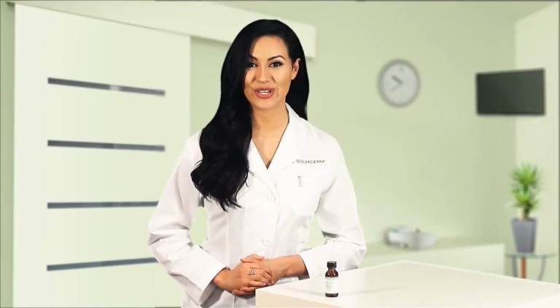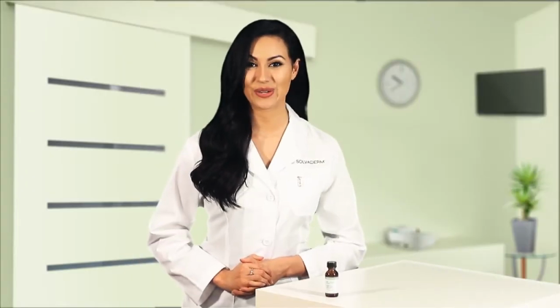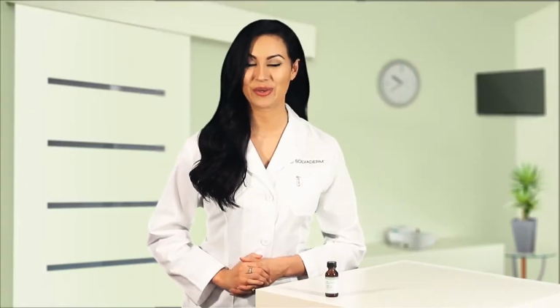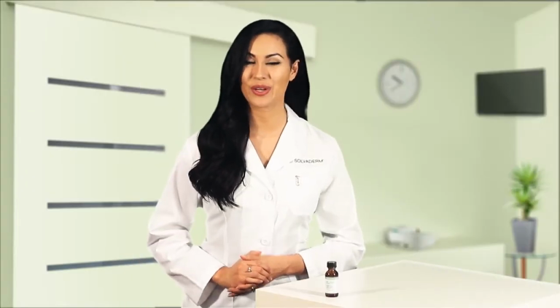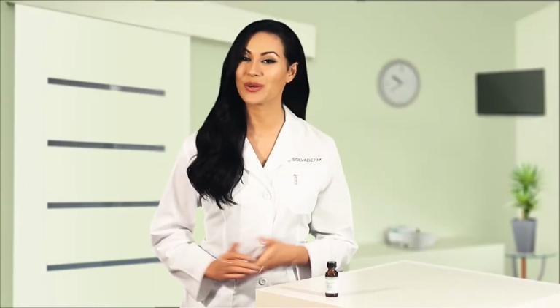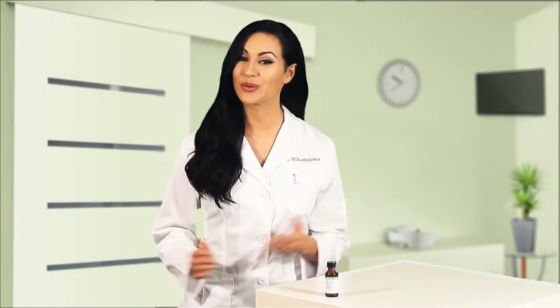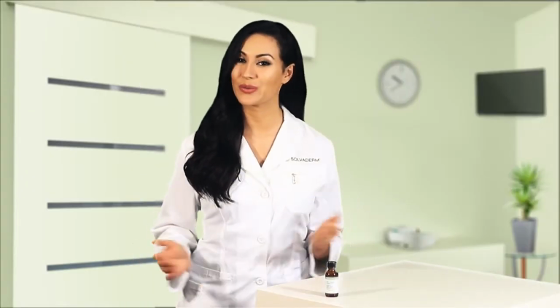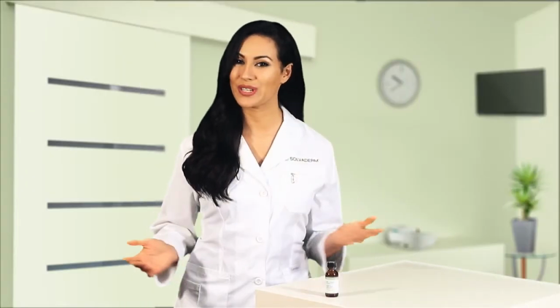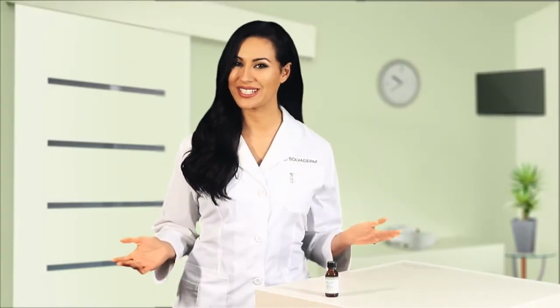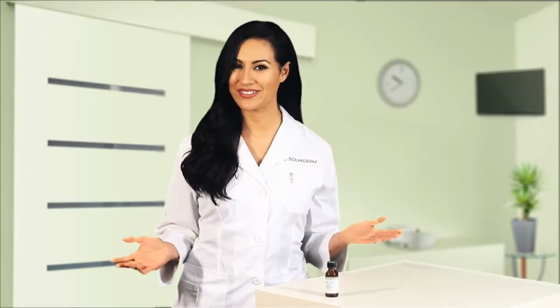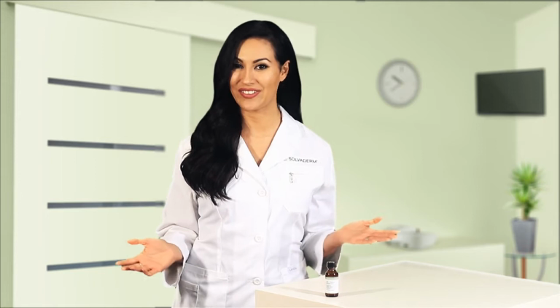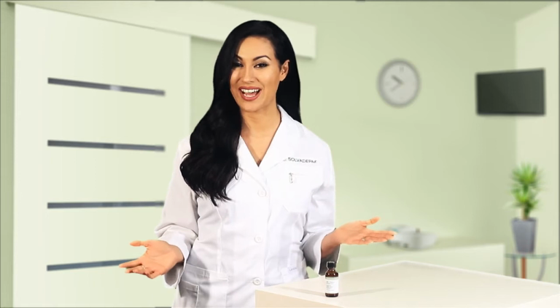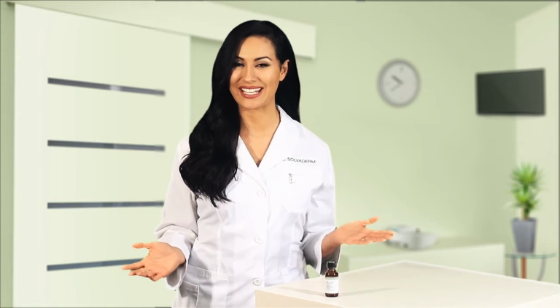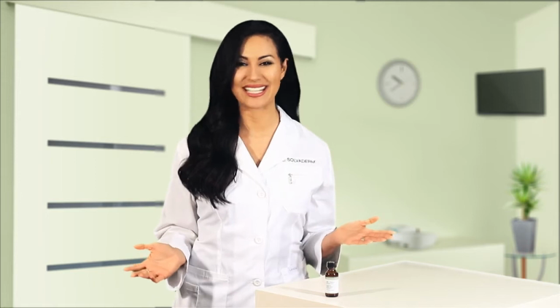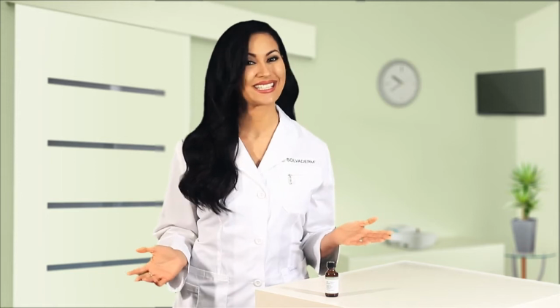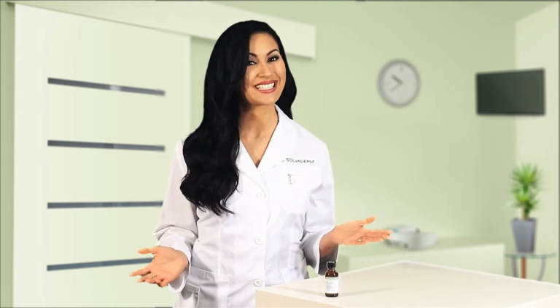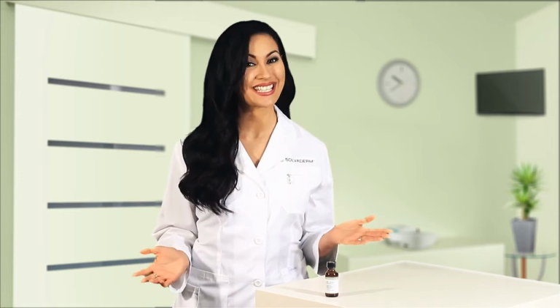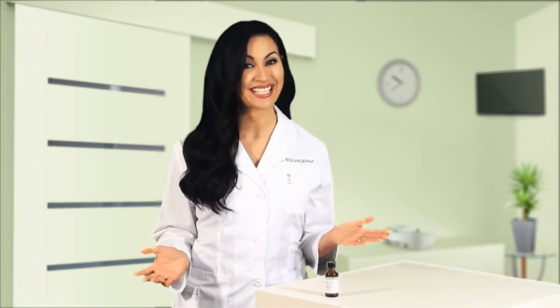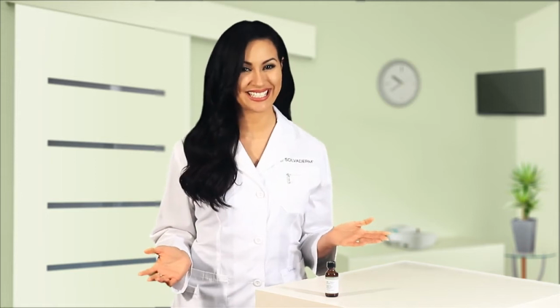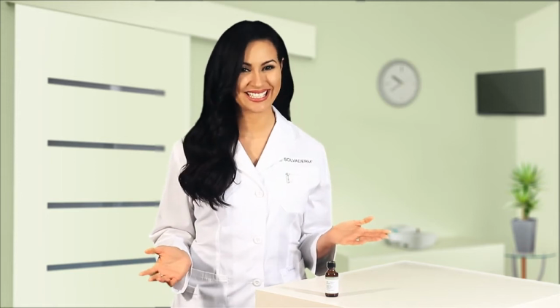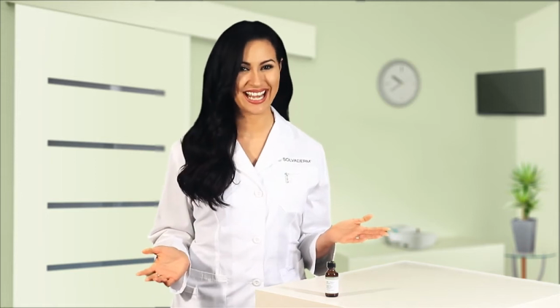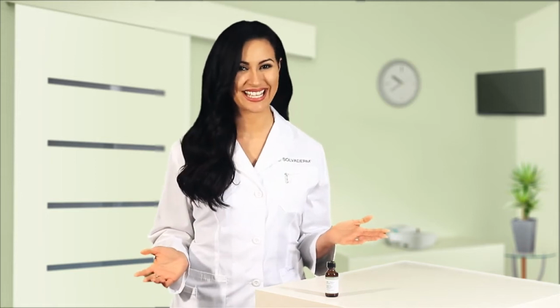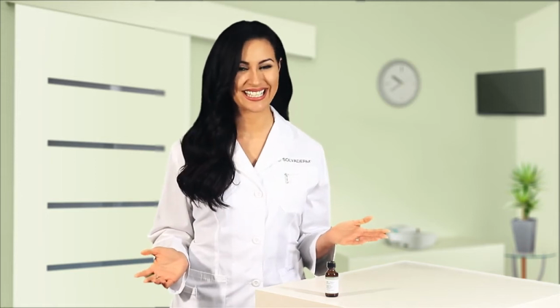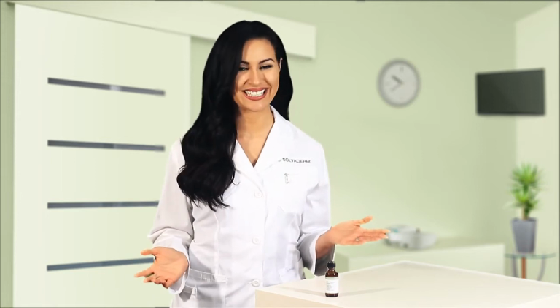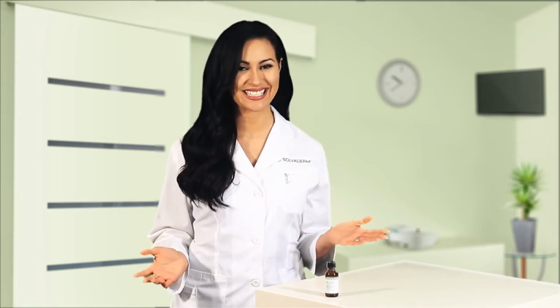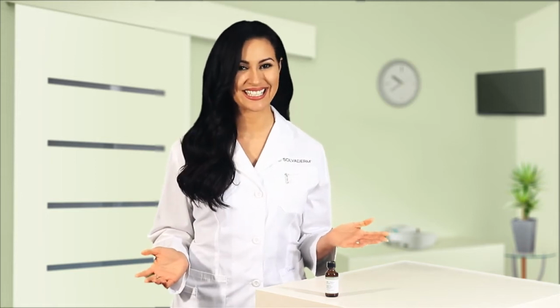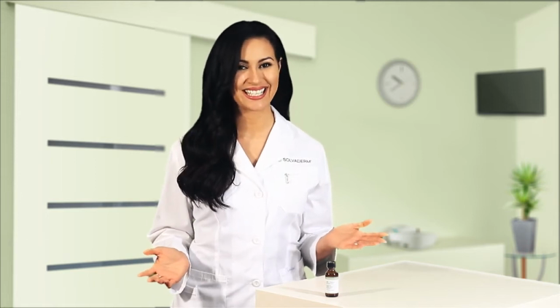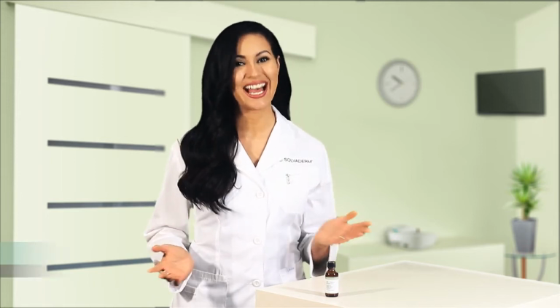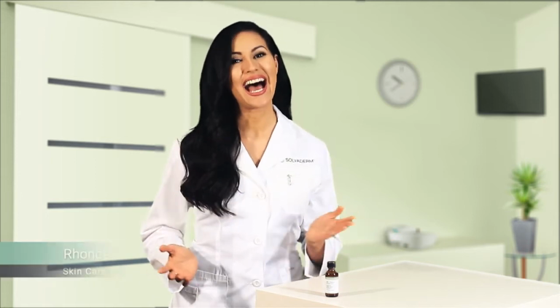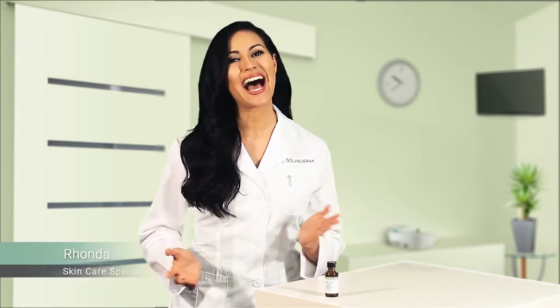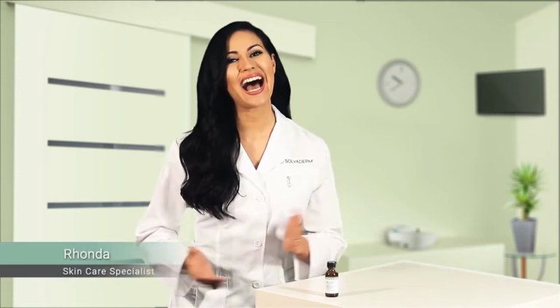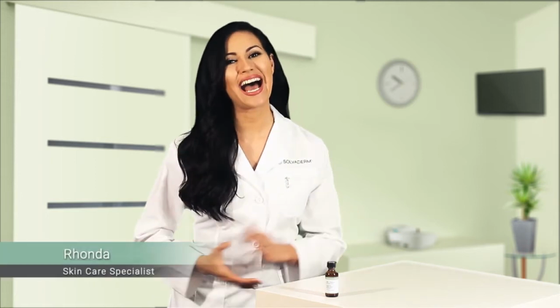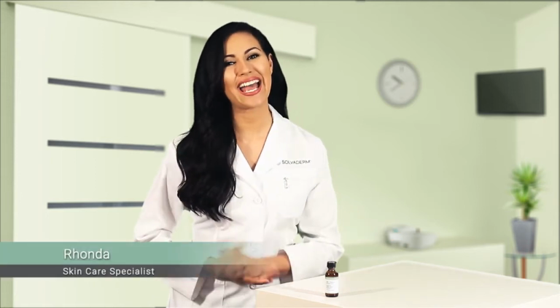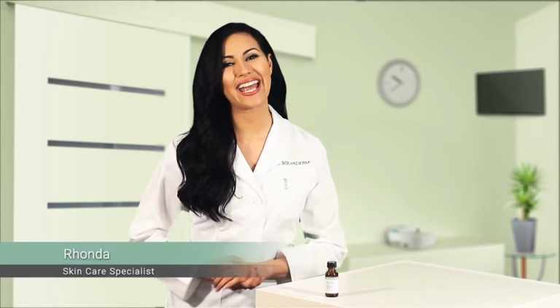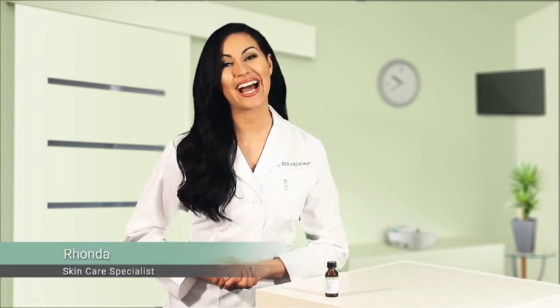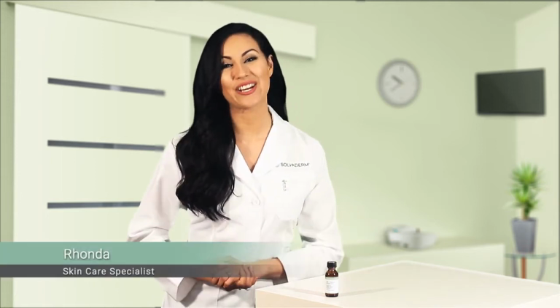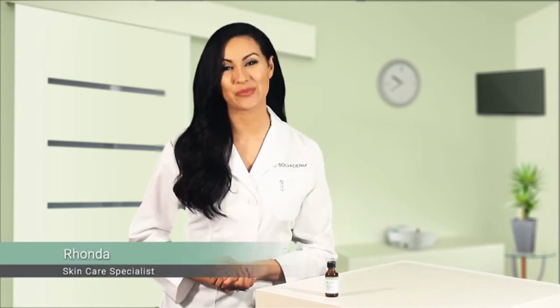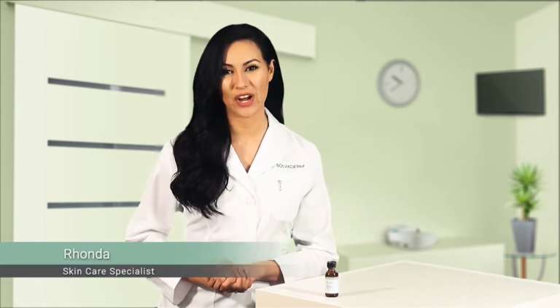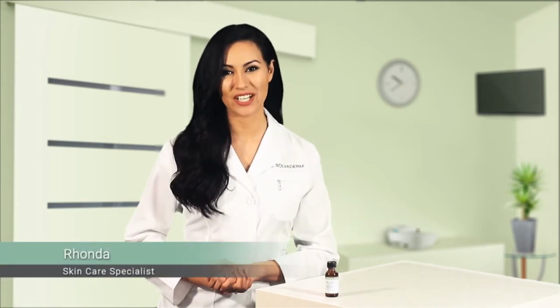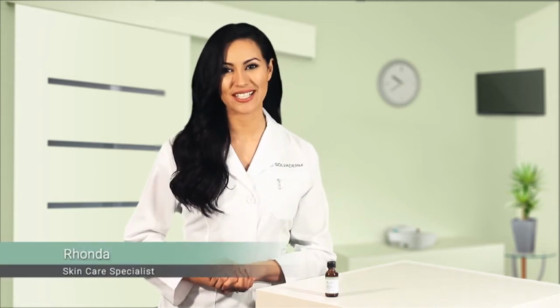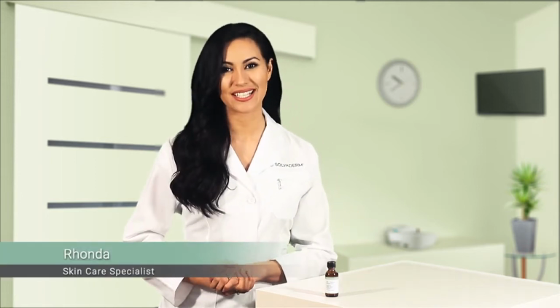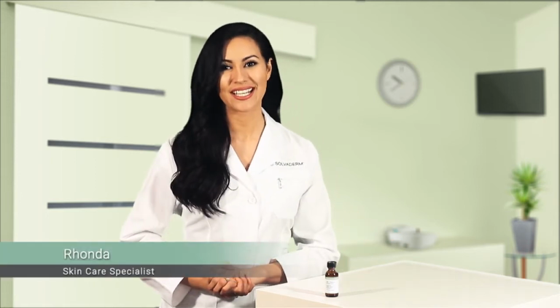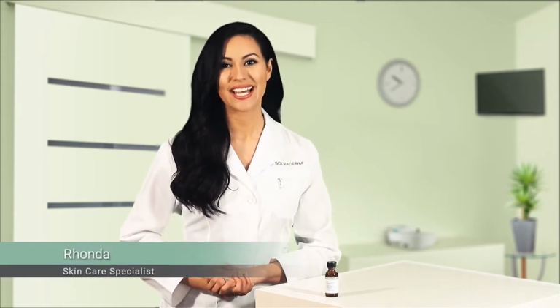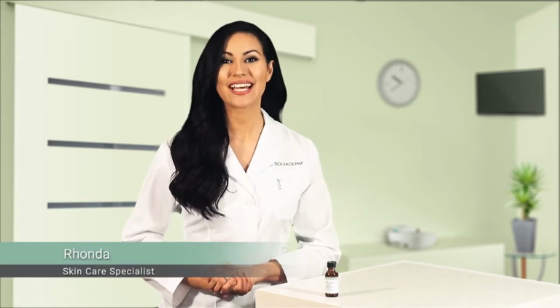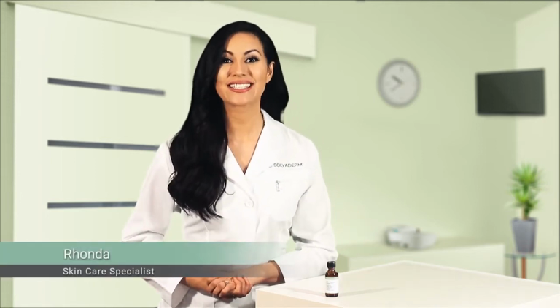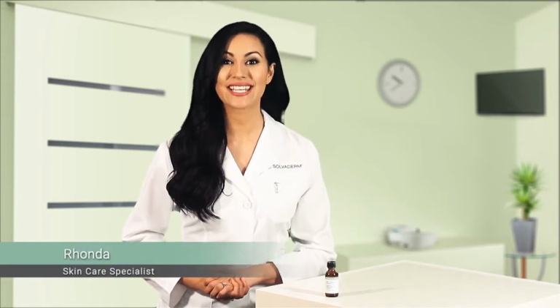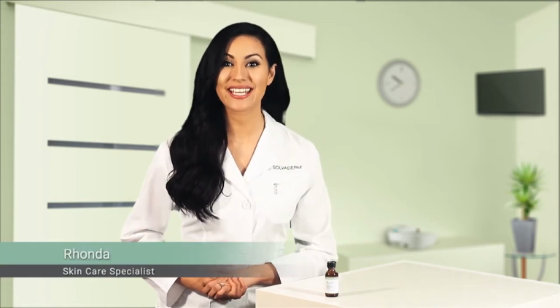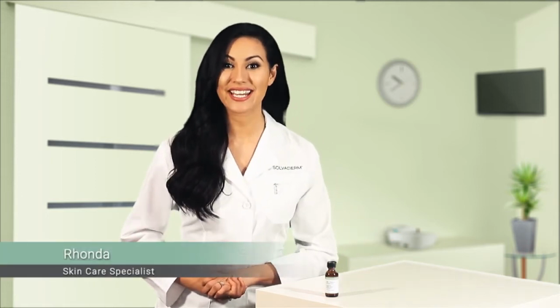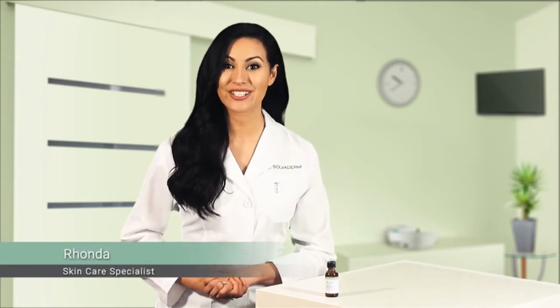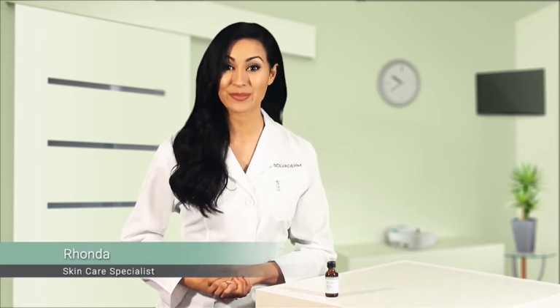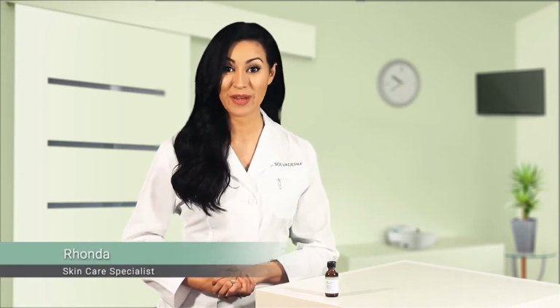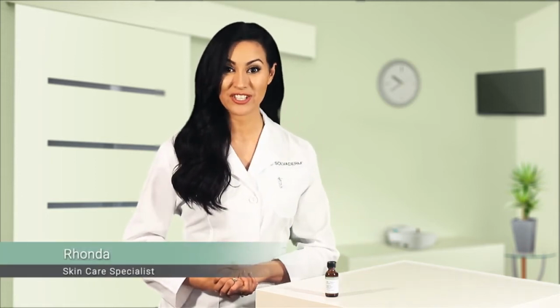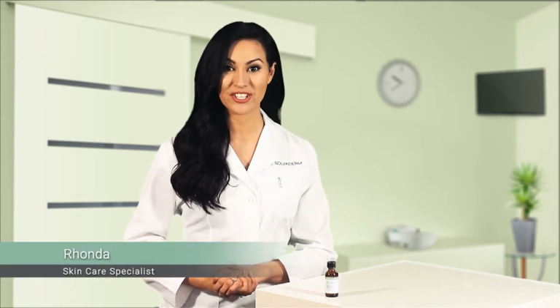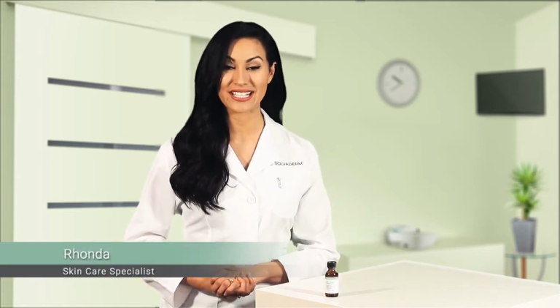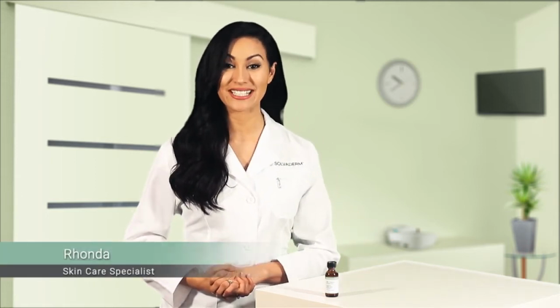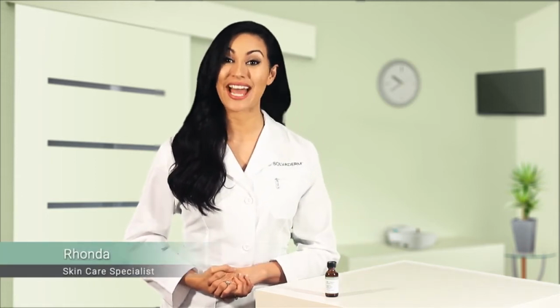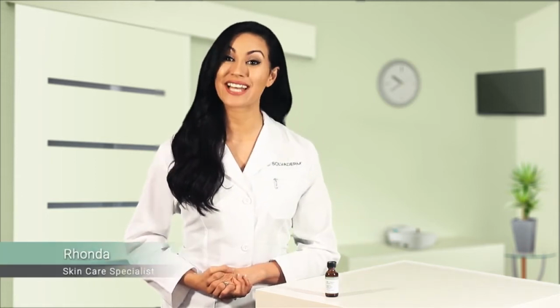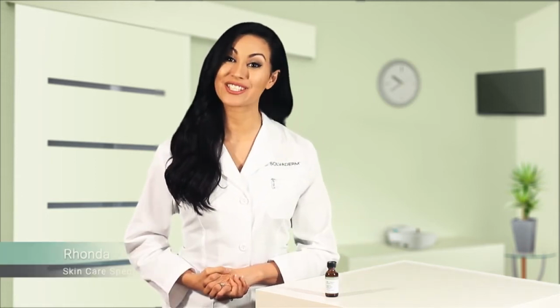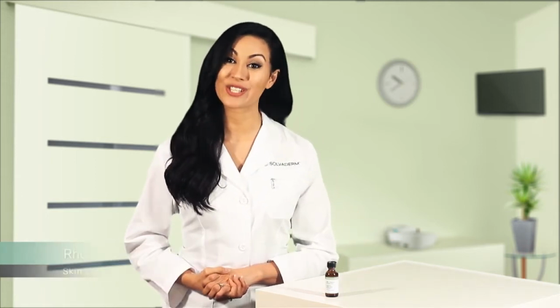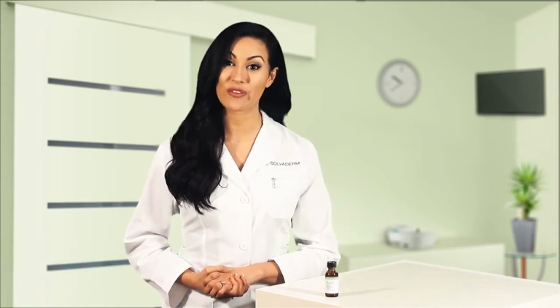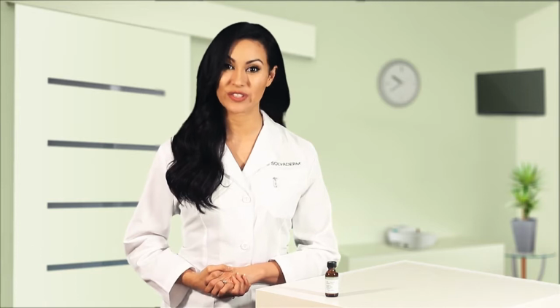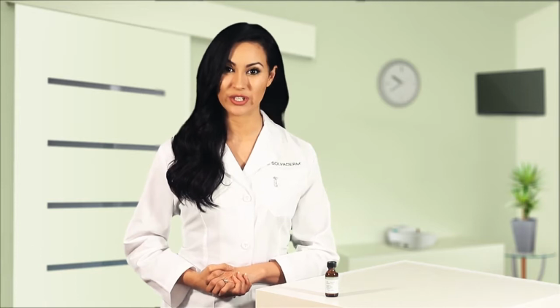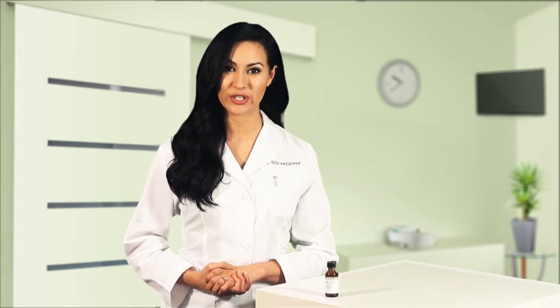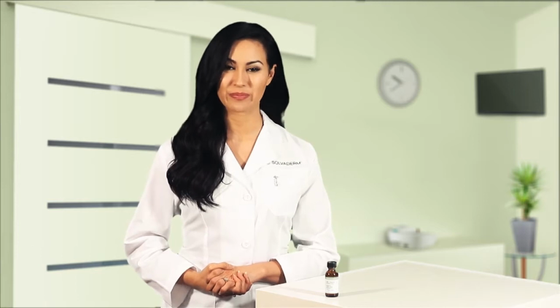Solvoderm, redefining skin science. Hi, I'm Rhonda, a skincare specialist at Solvoderm.